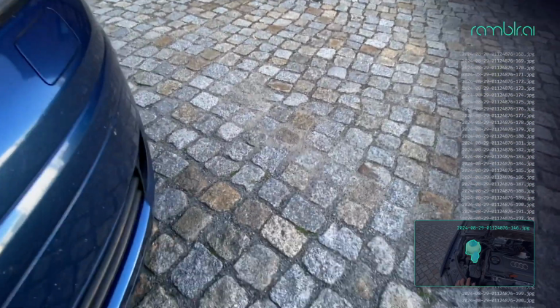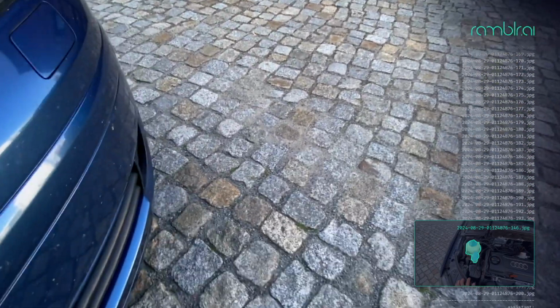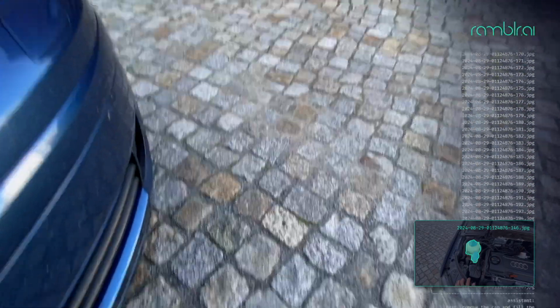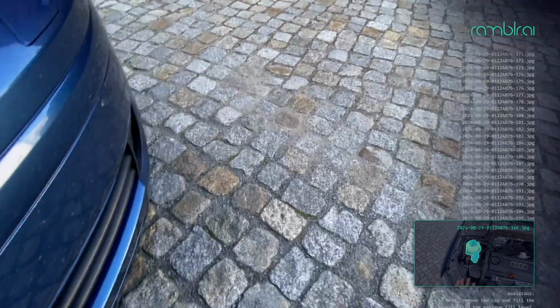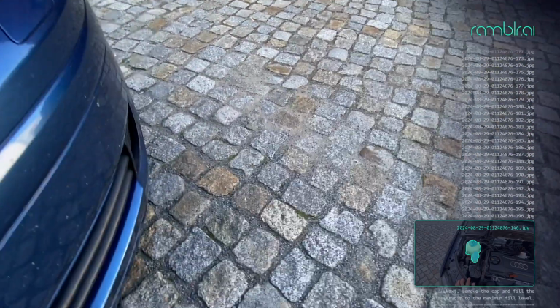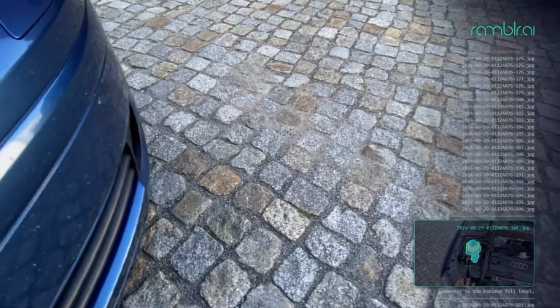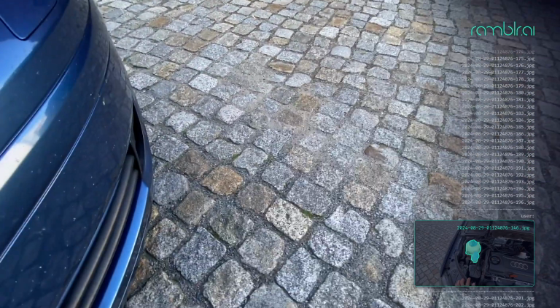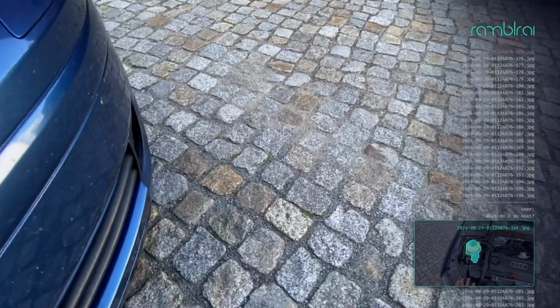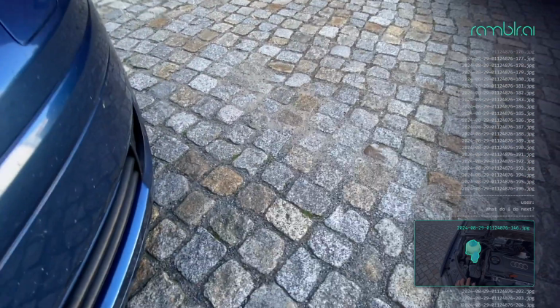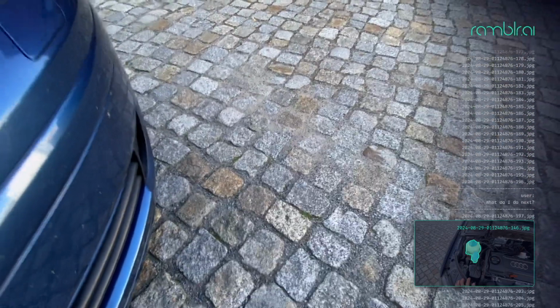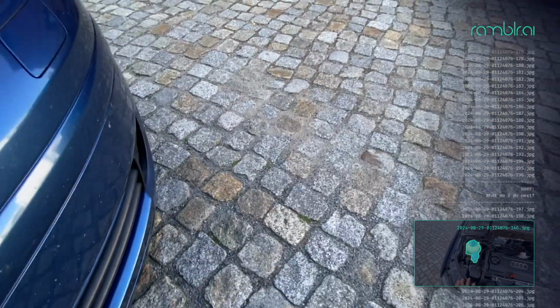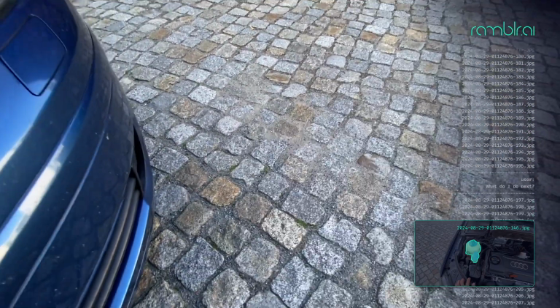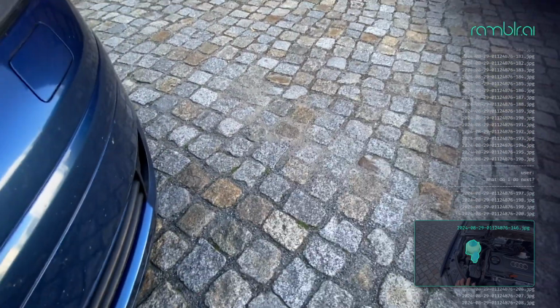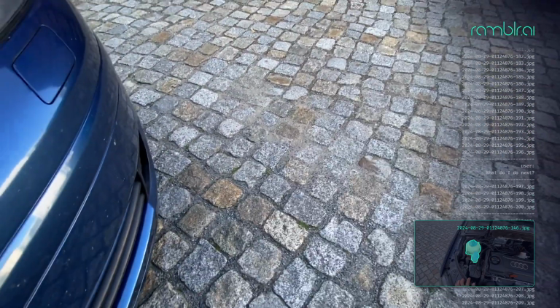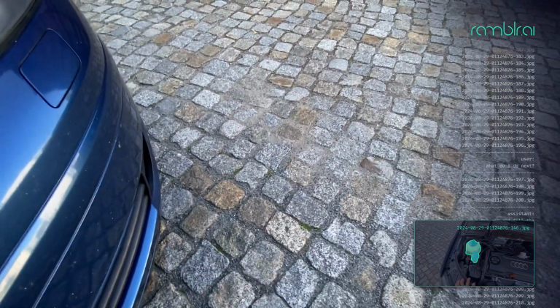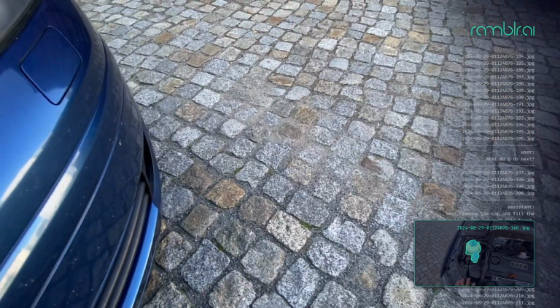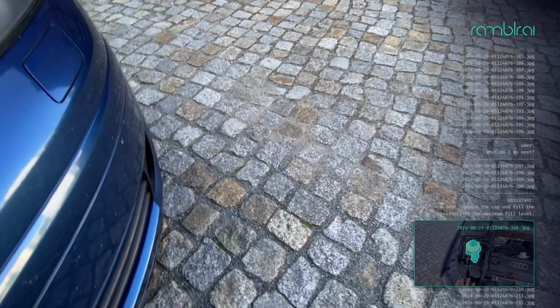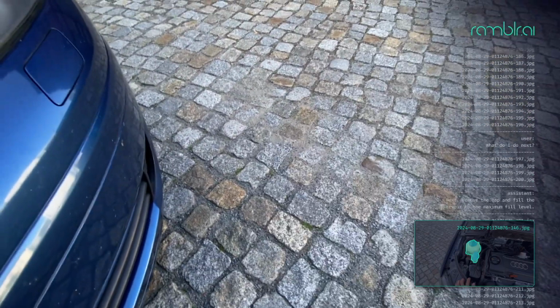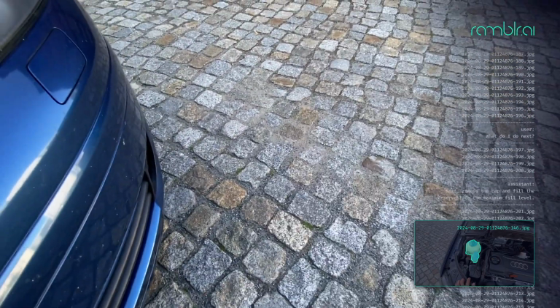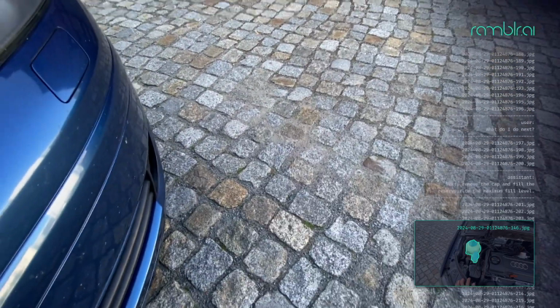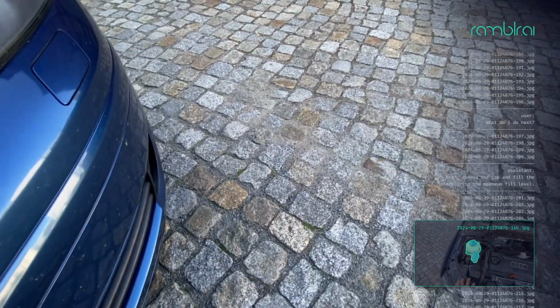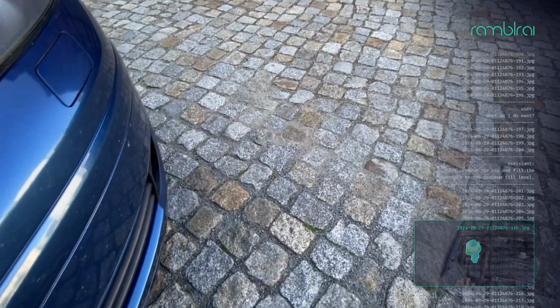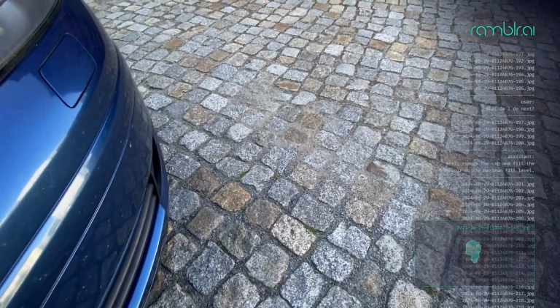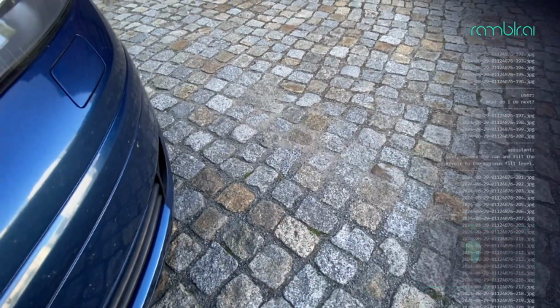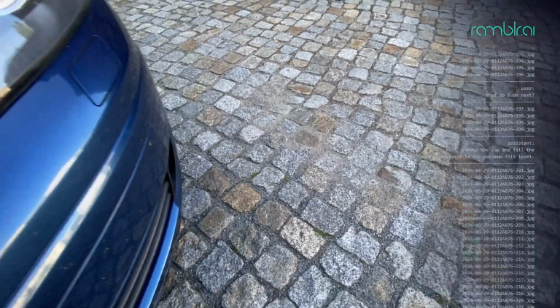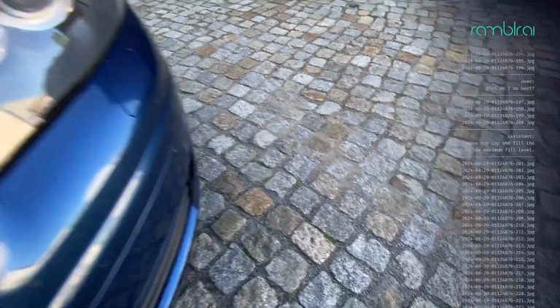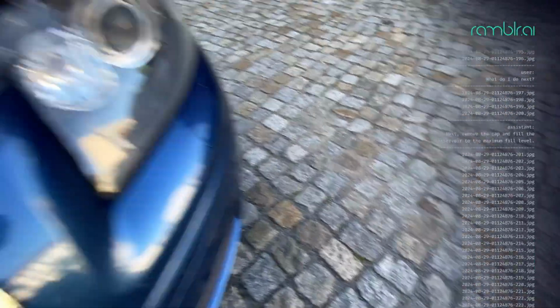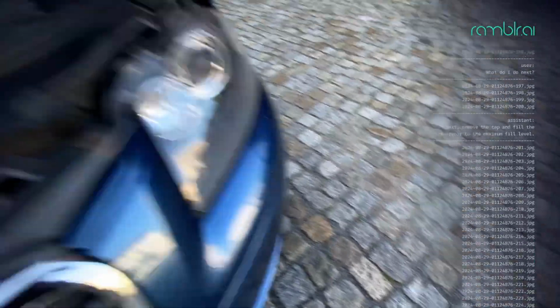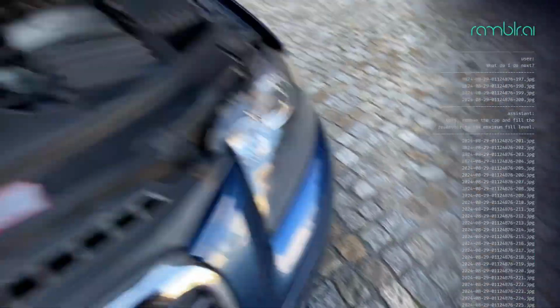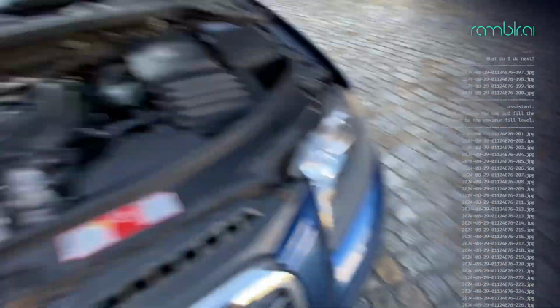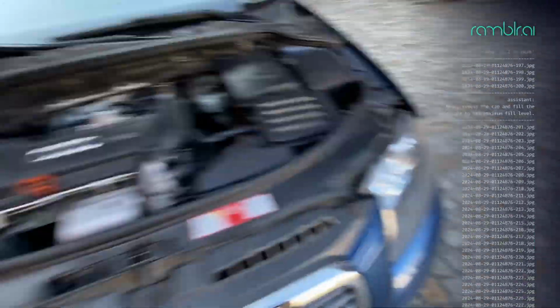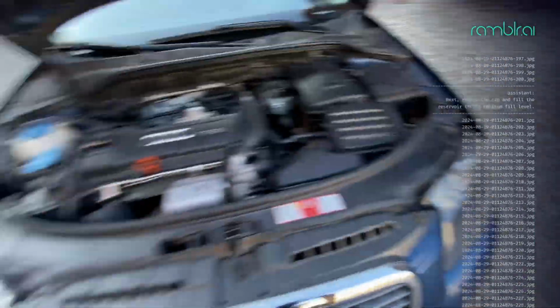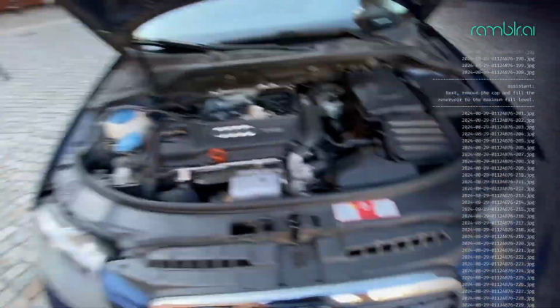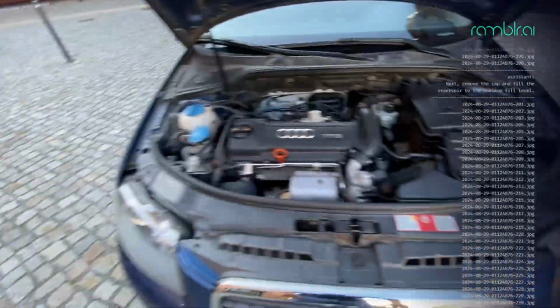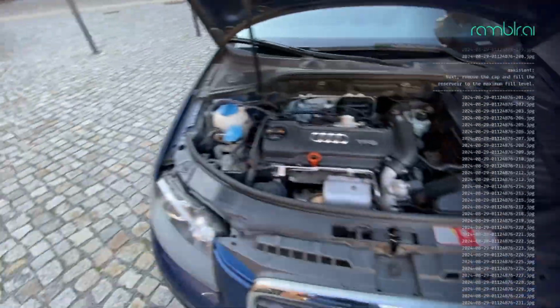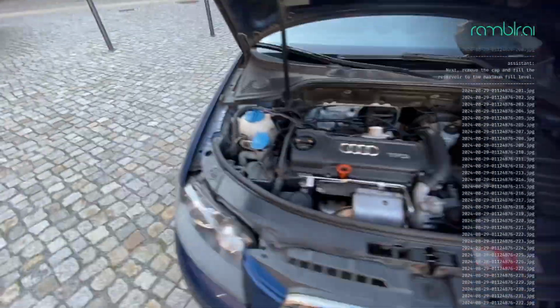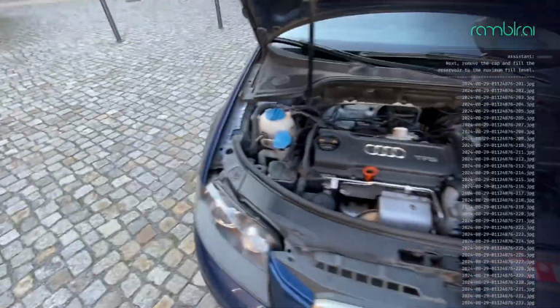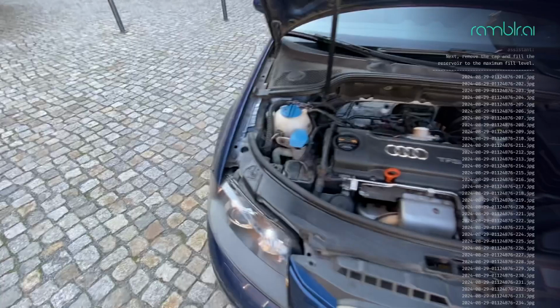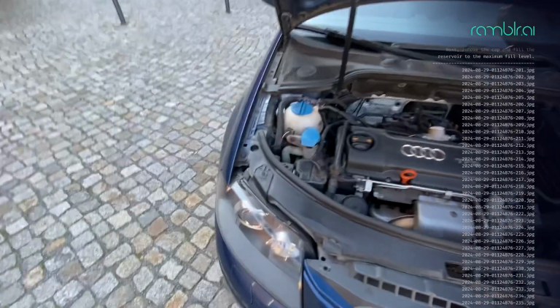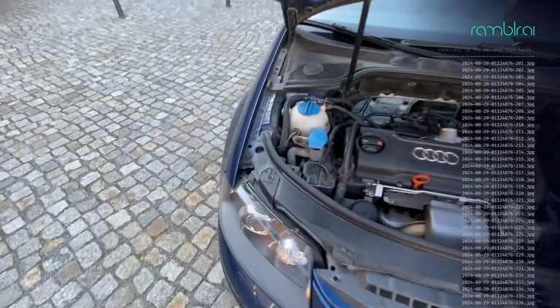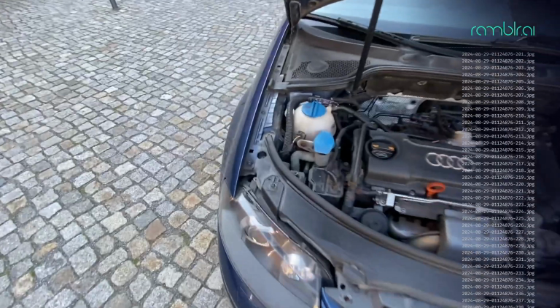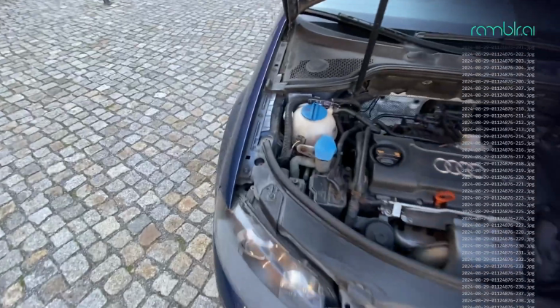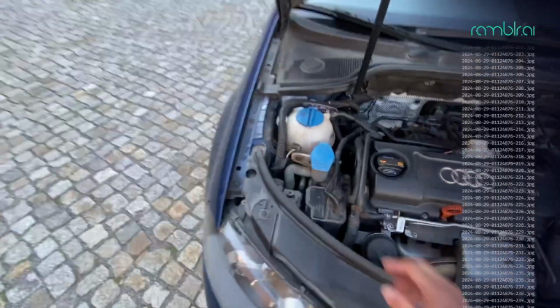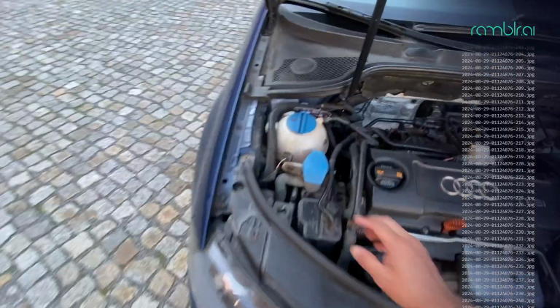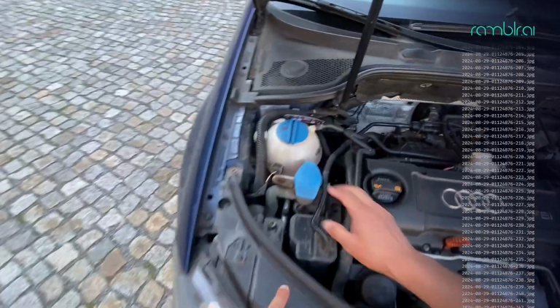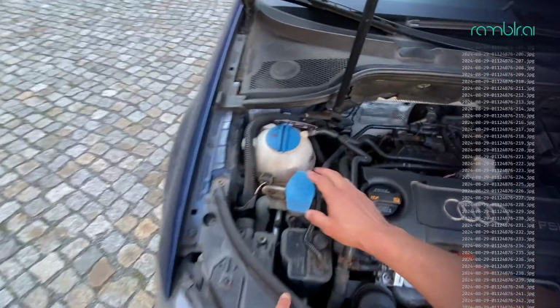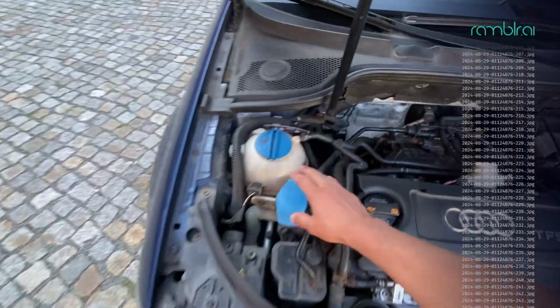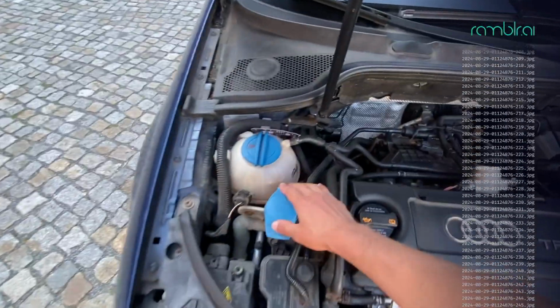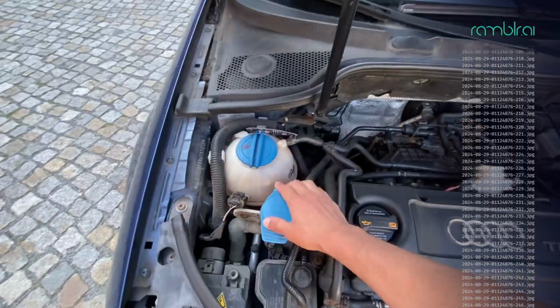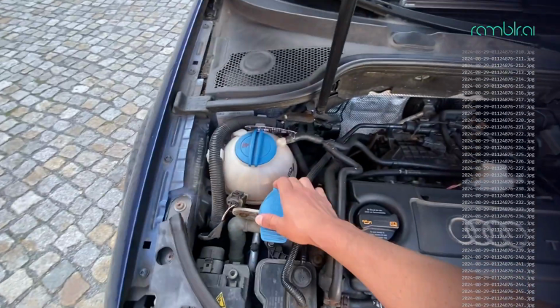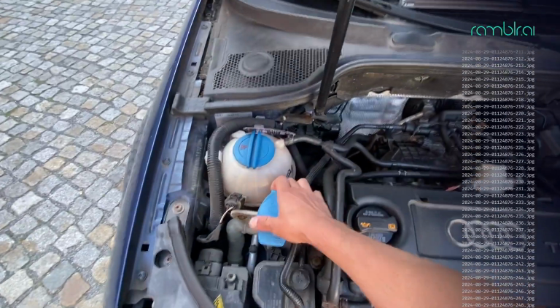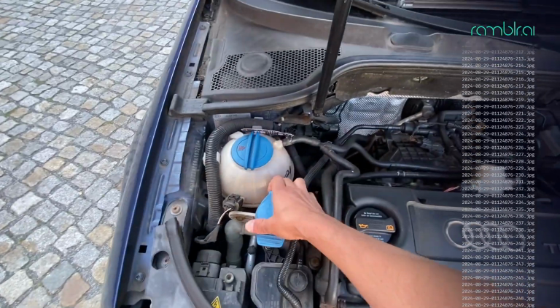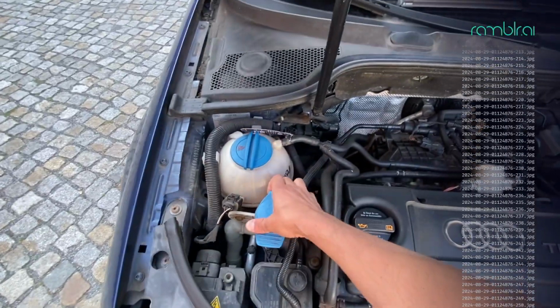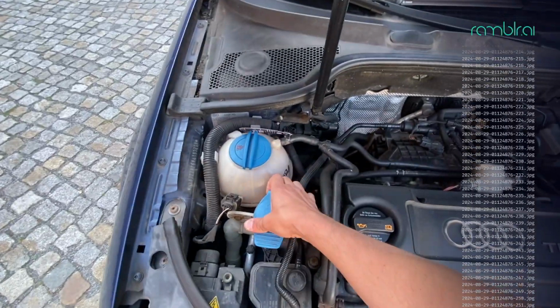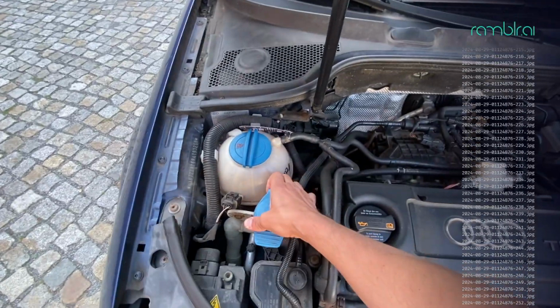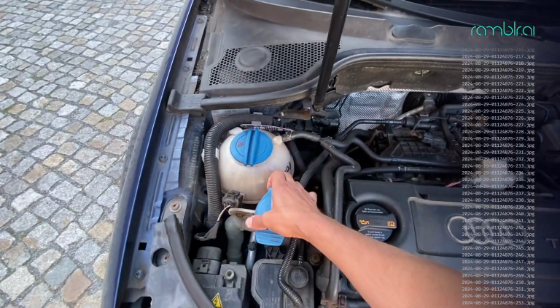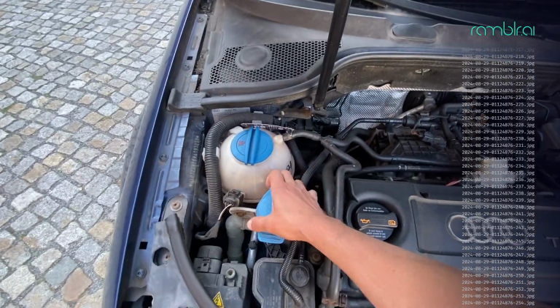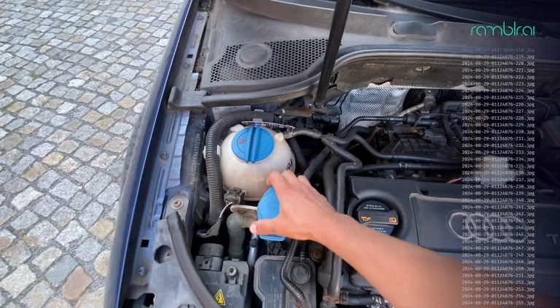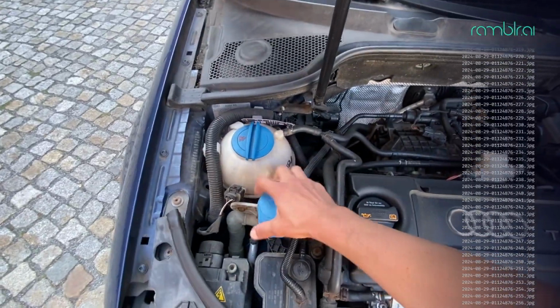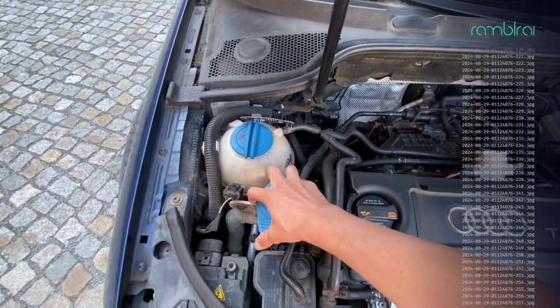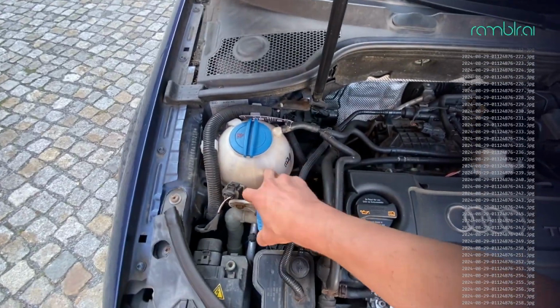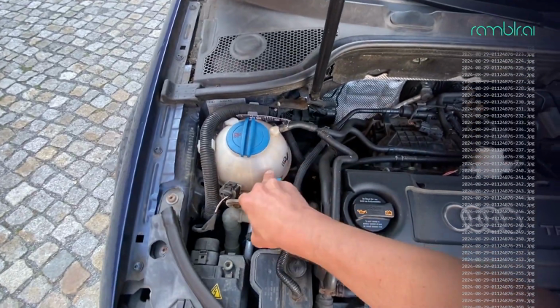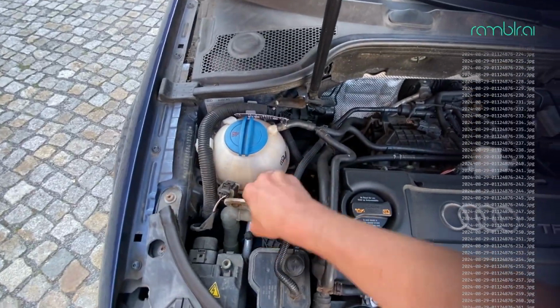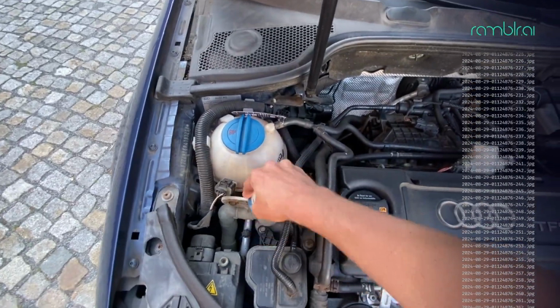What do I do next? Next, remove the cap and fill the reservoir to the maximum fill level. That's not too difficult. Thanks.